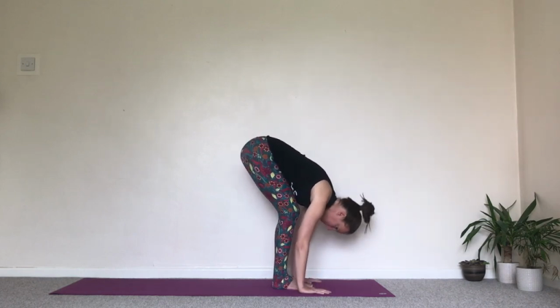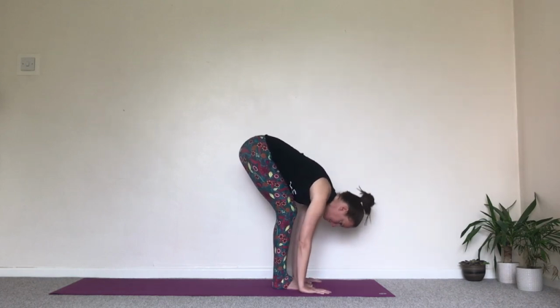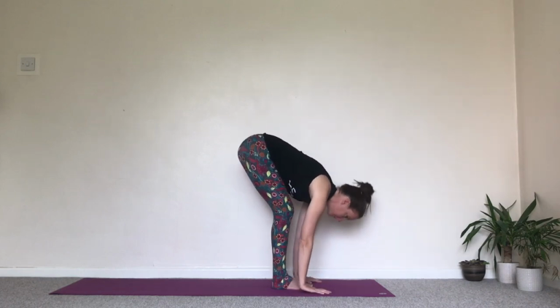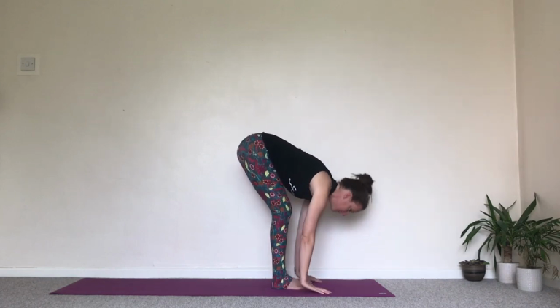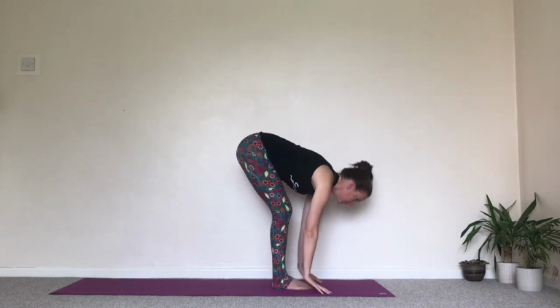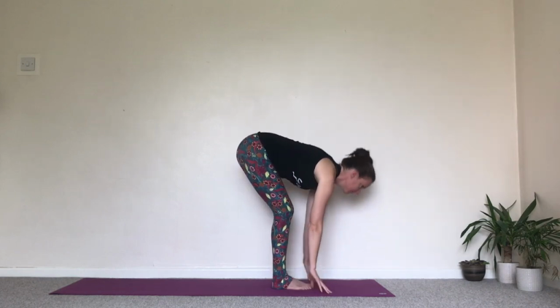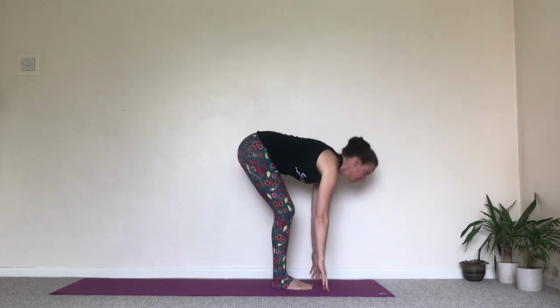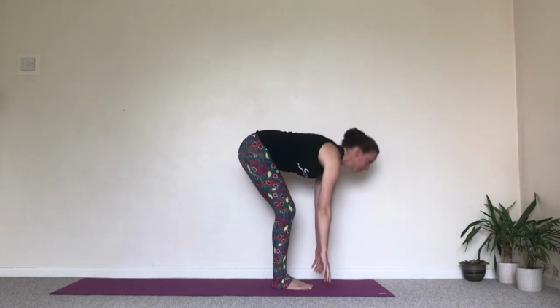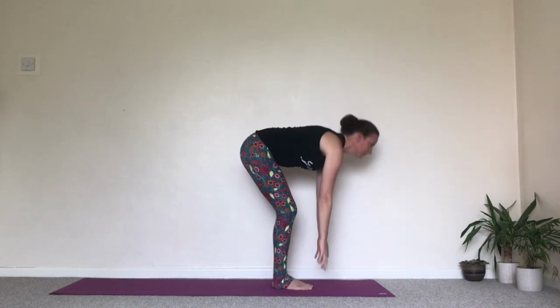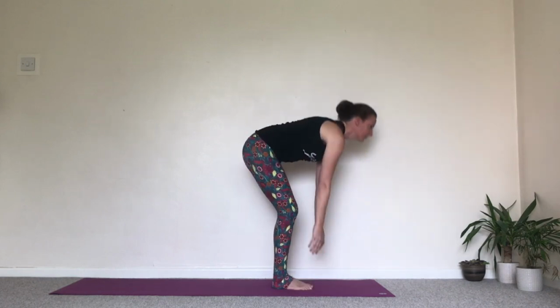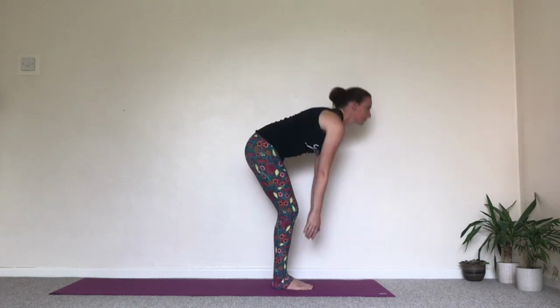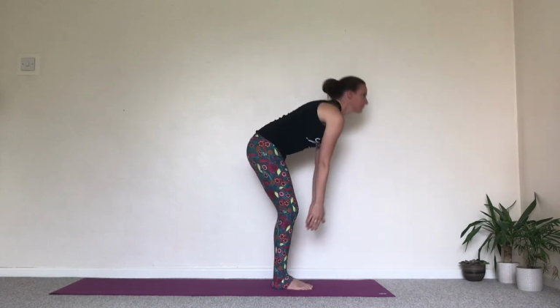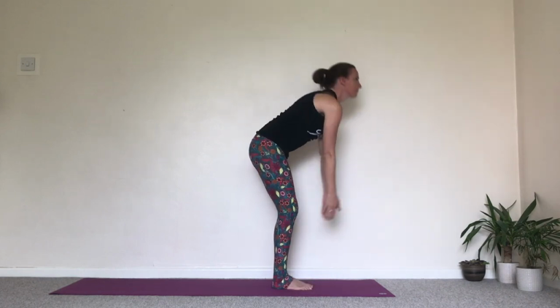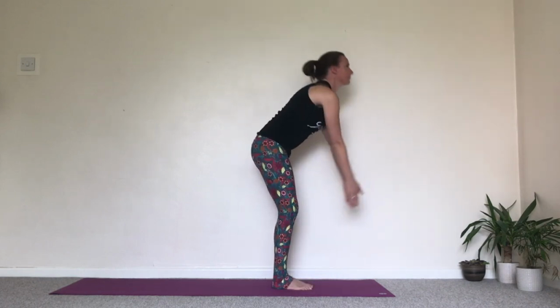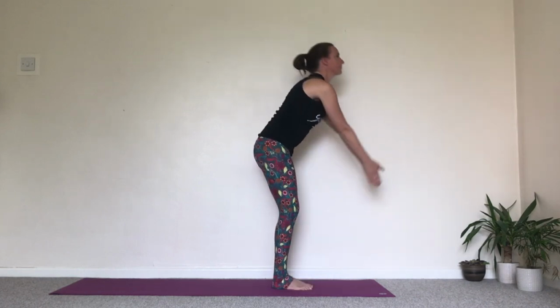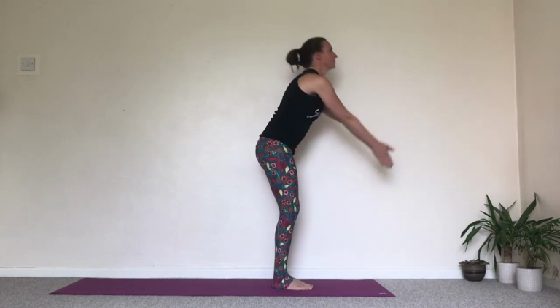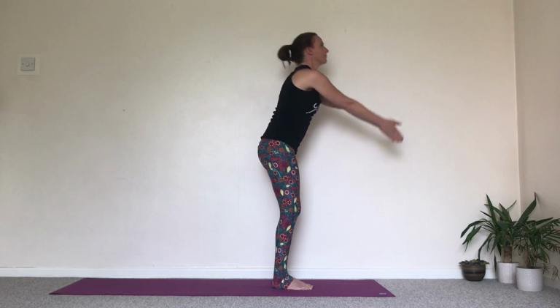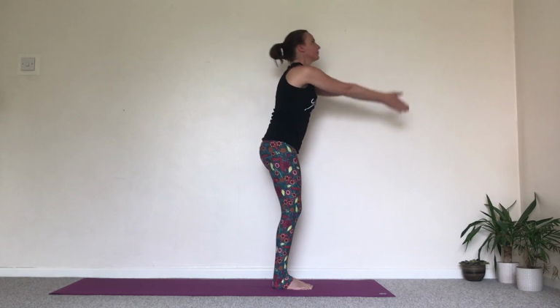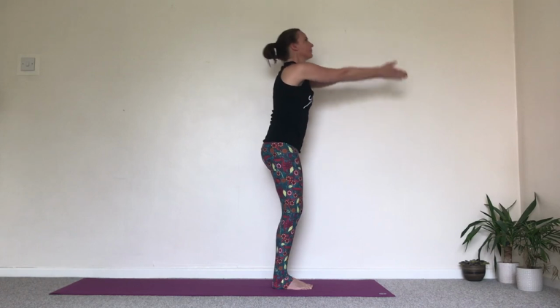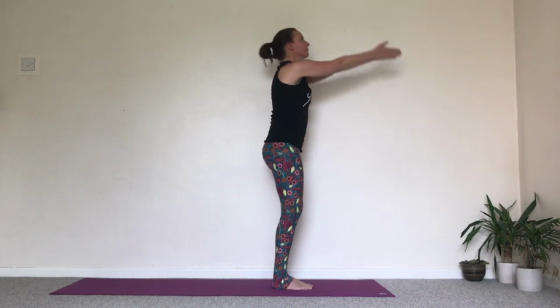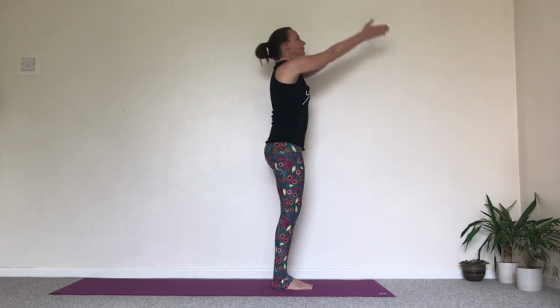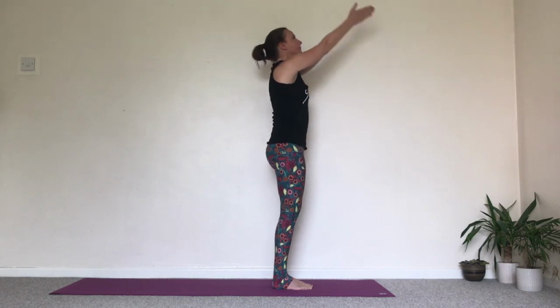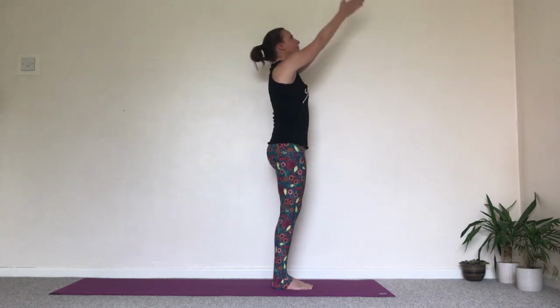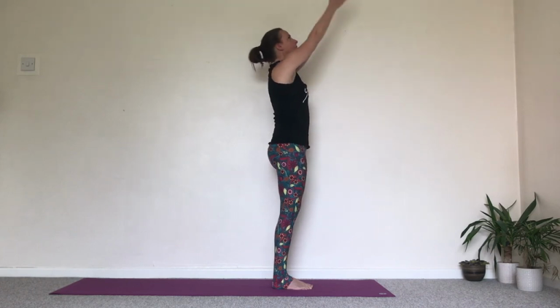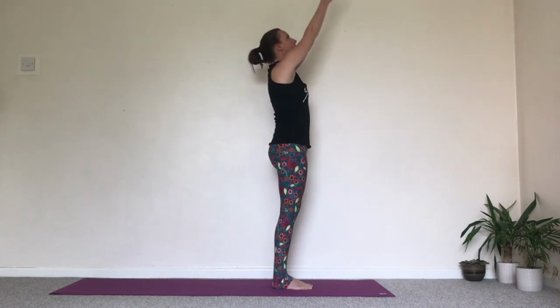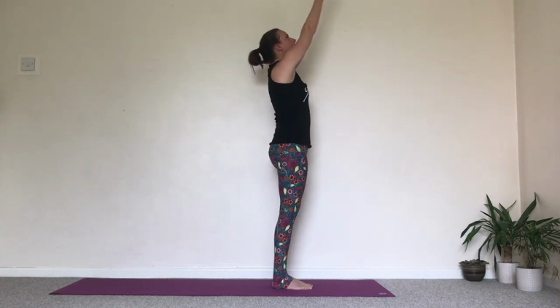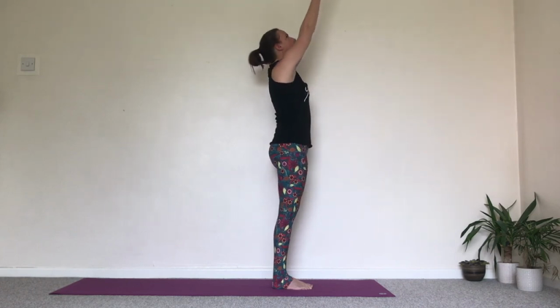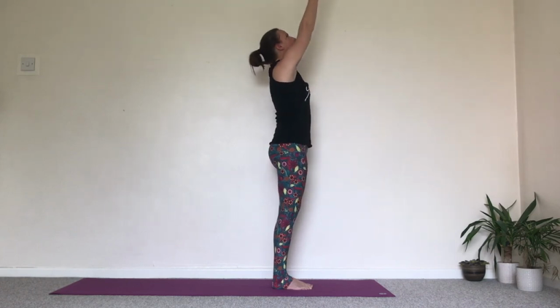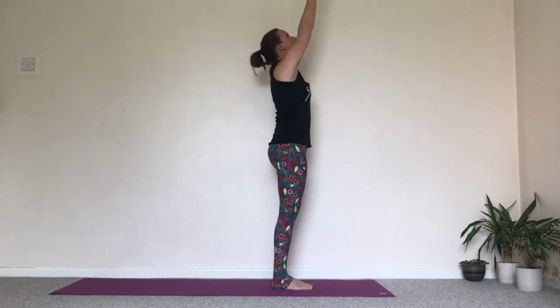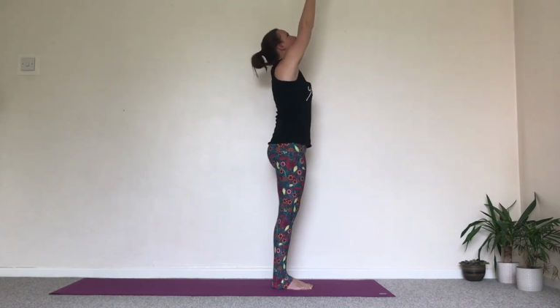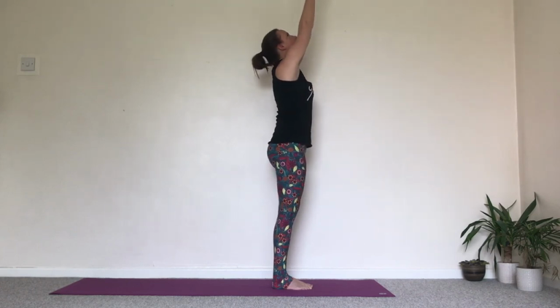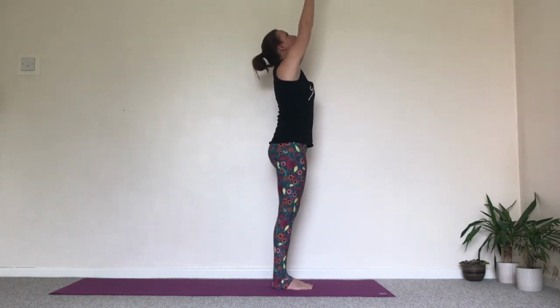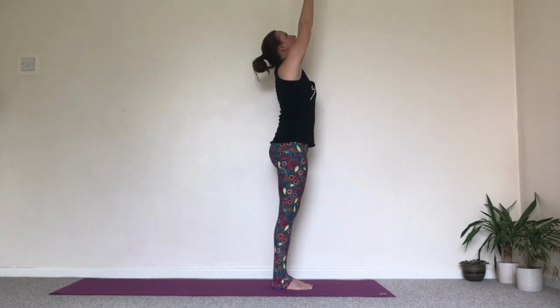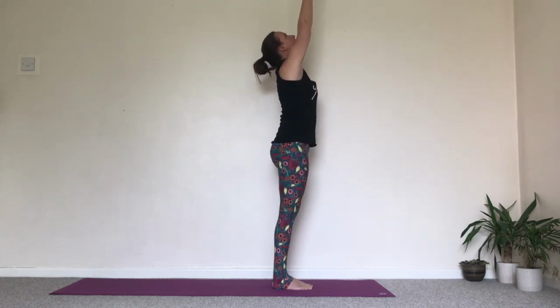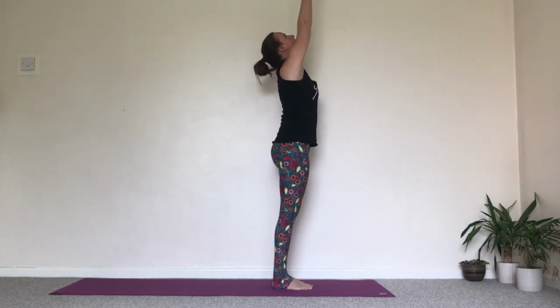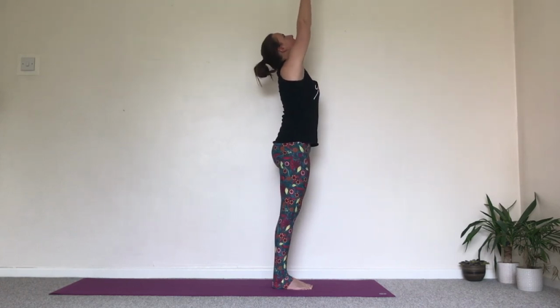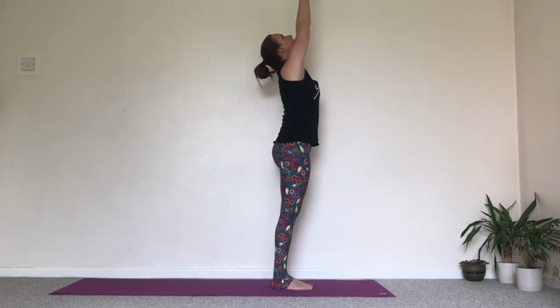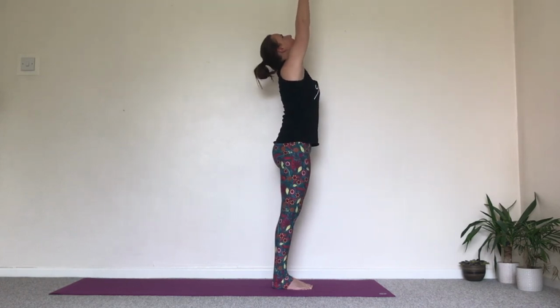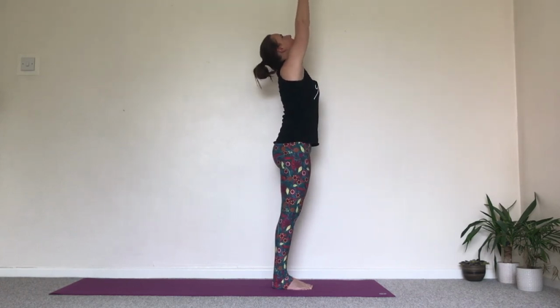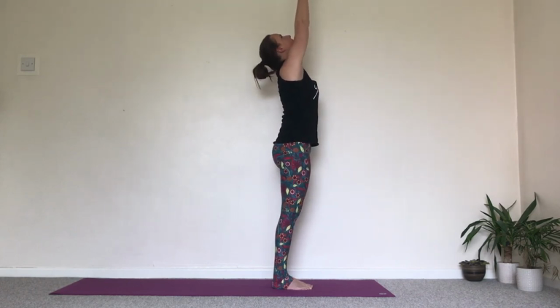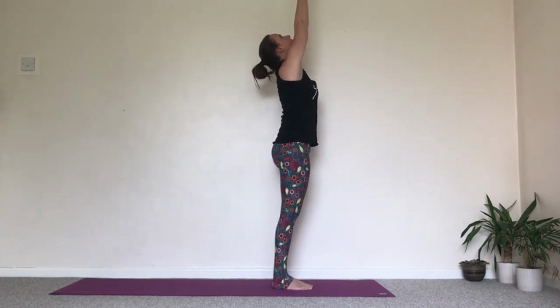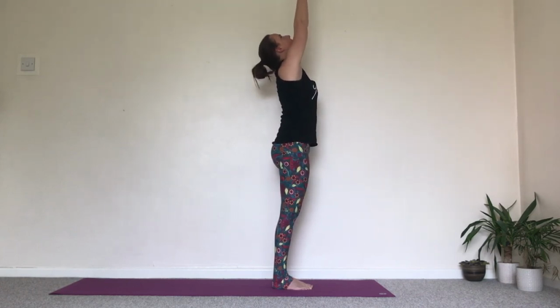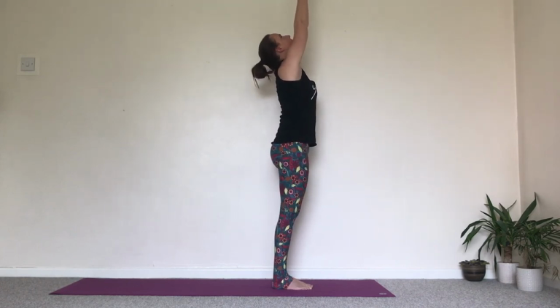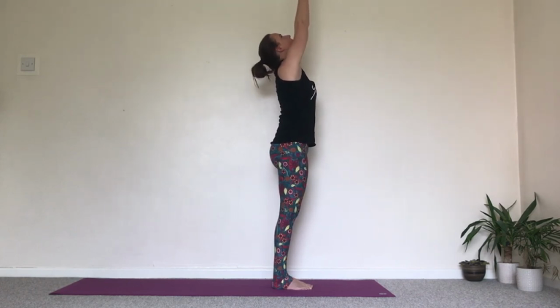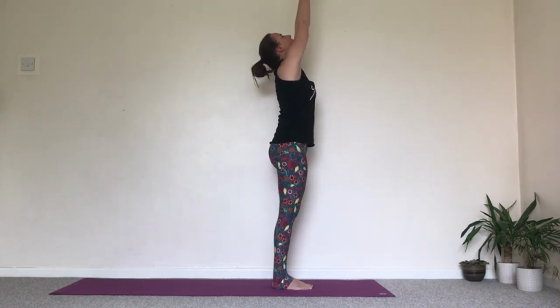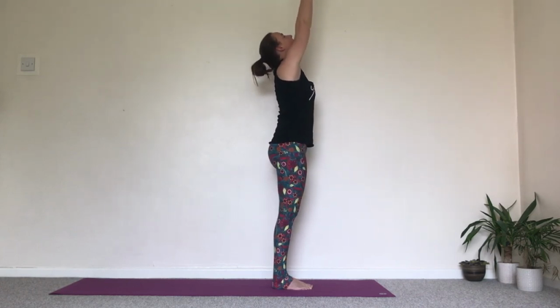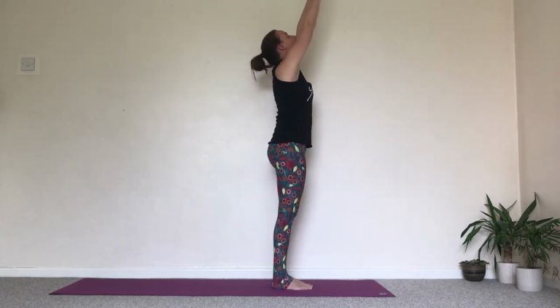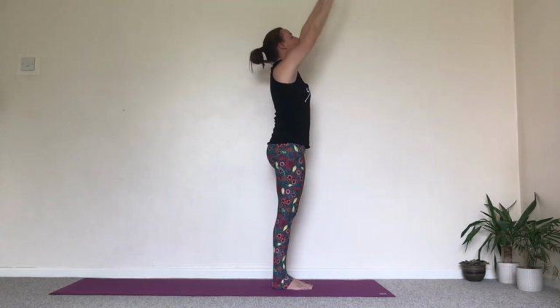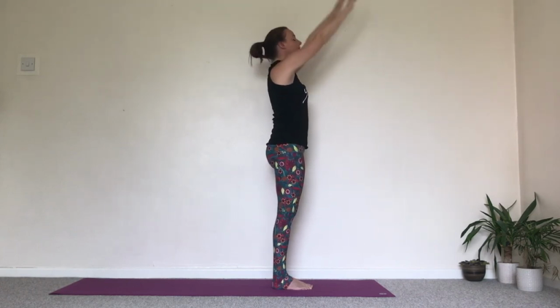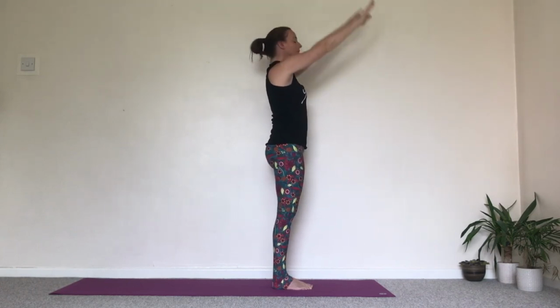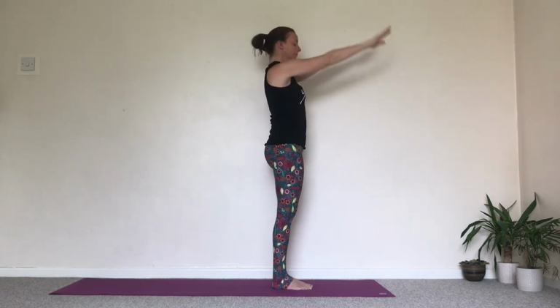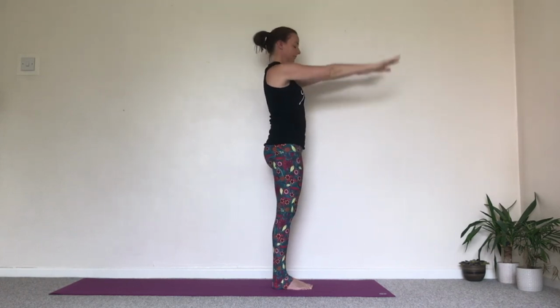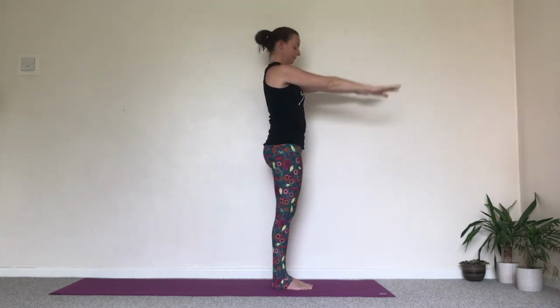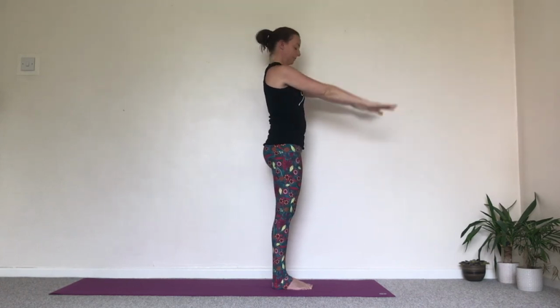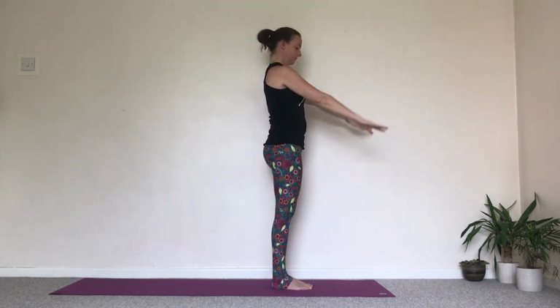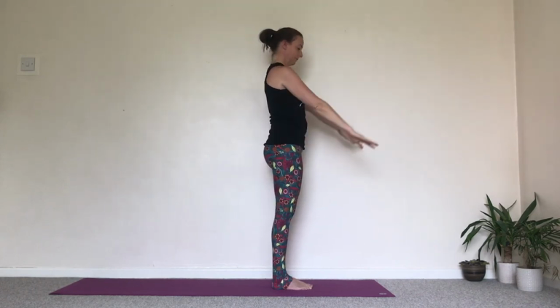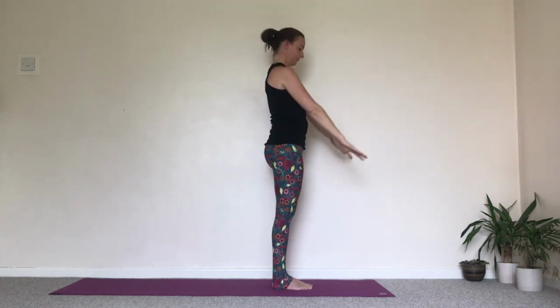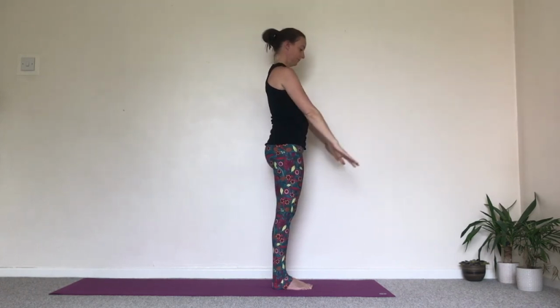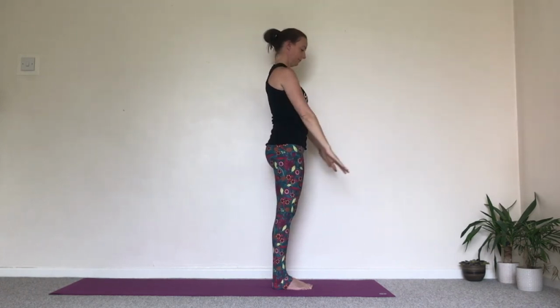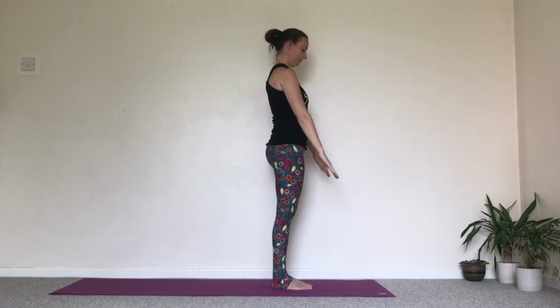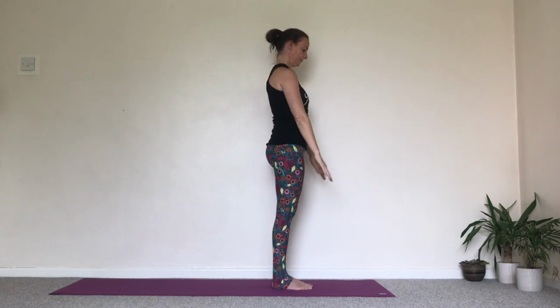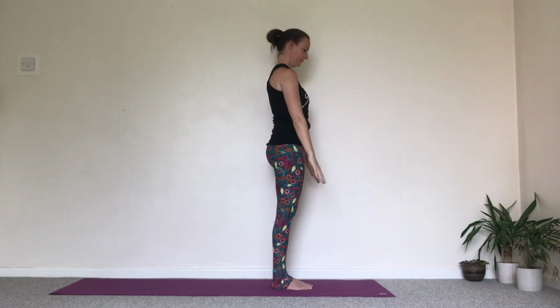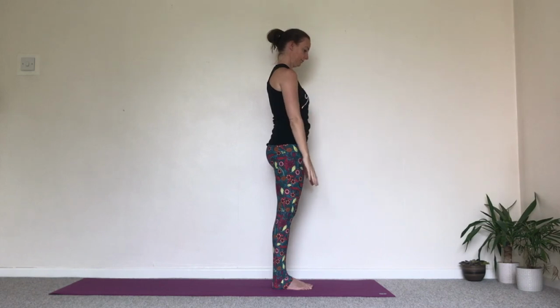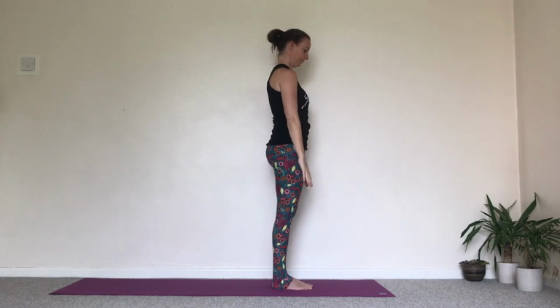Inhale, press into the feet, bring the arms up, squeeze the hands together, look to the thumbs. Exhale, Samasthiti.